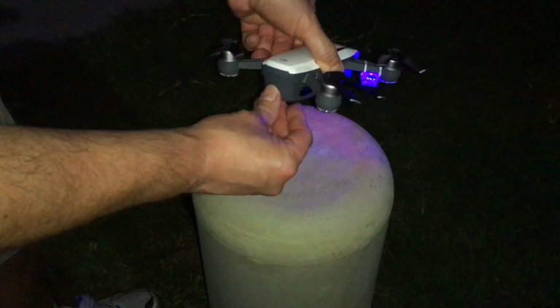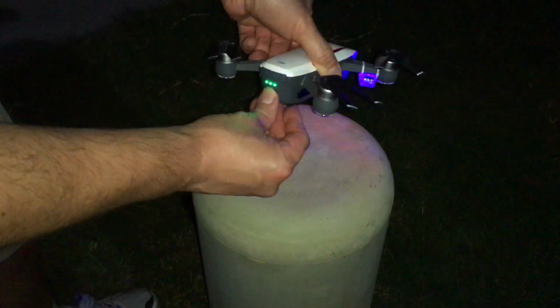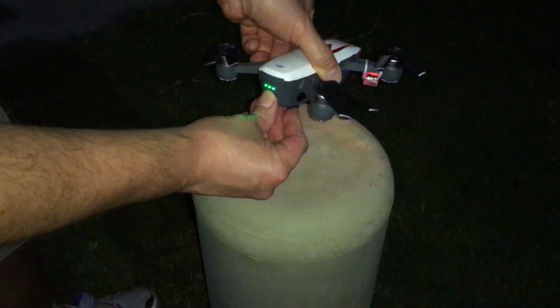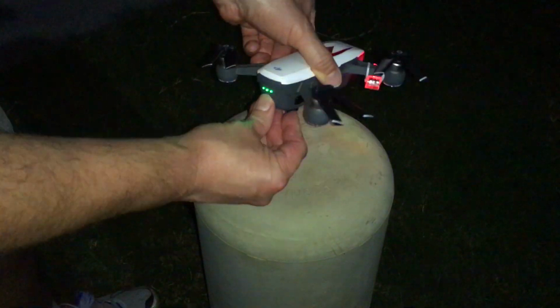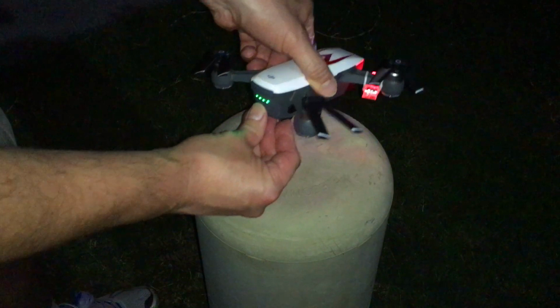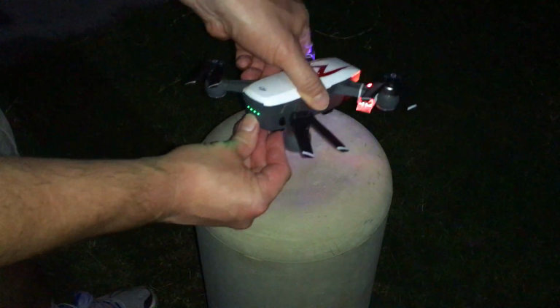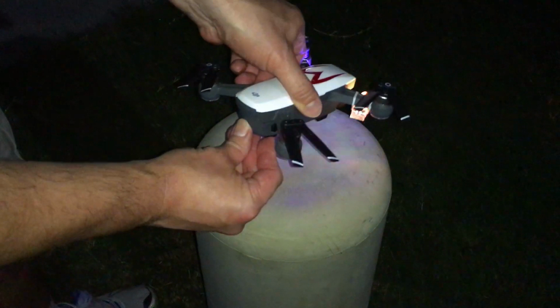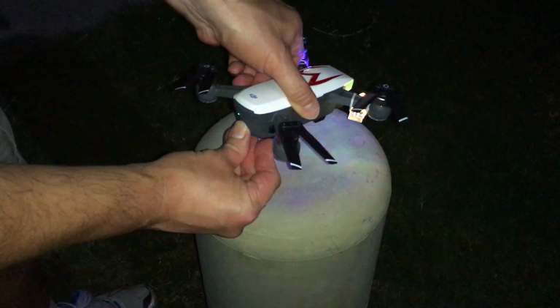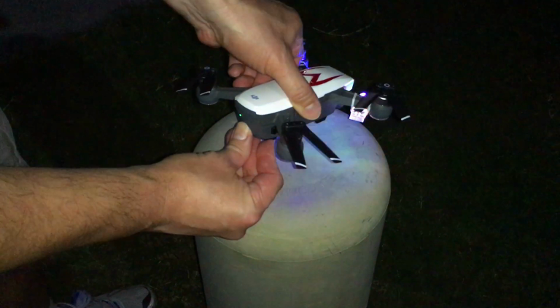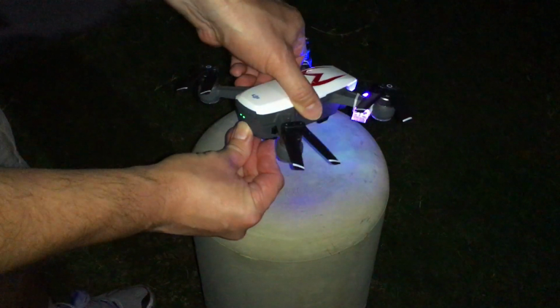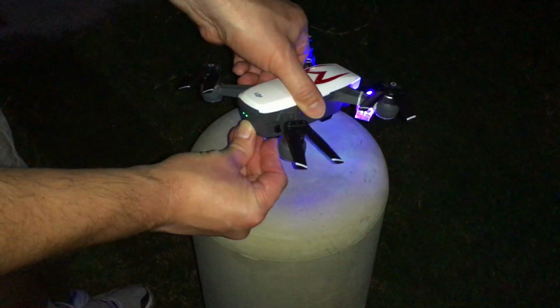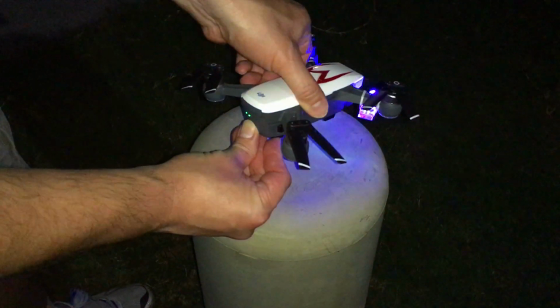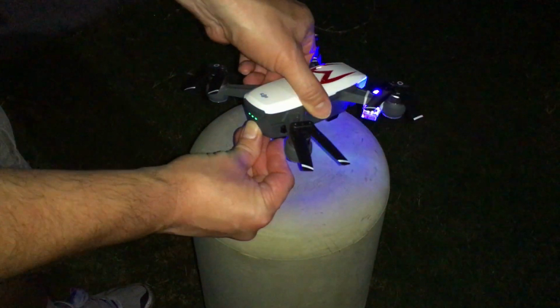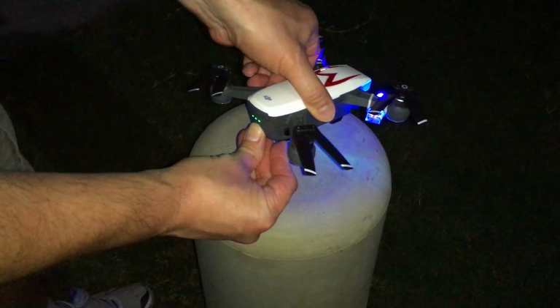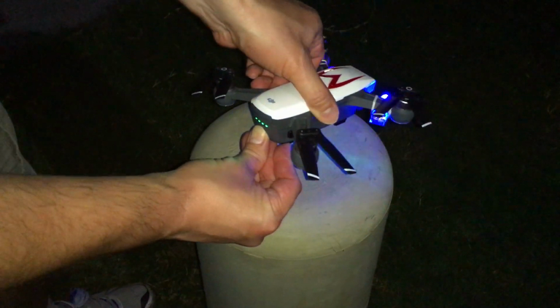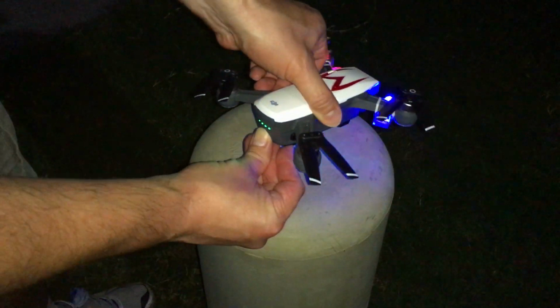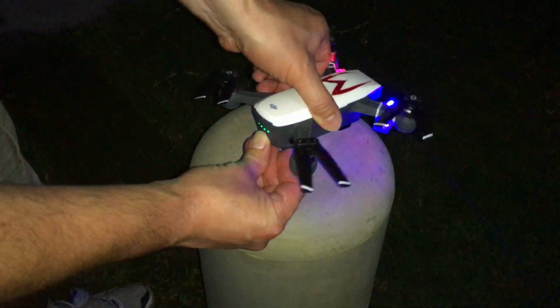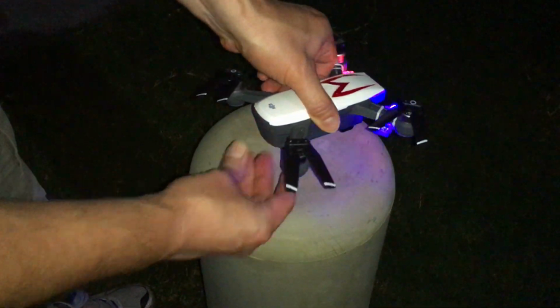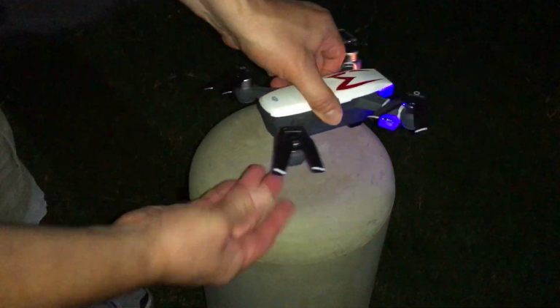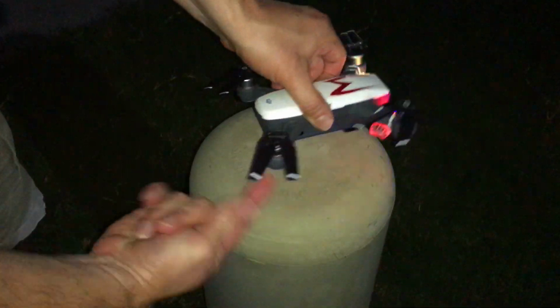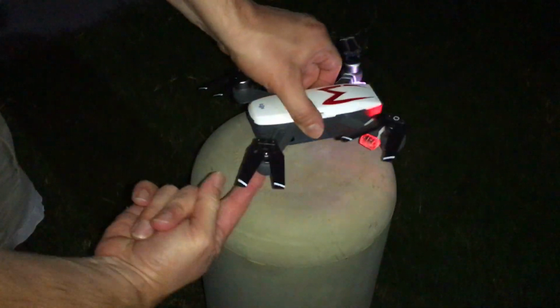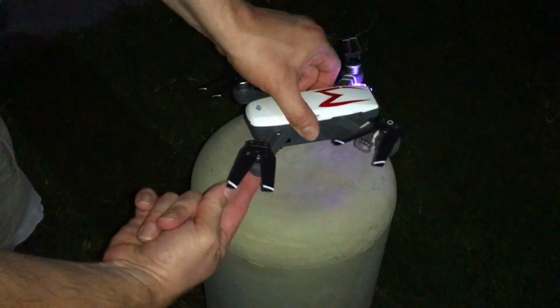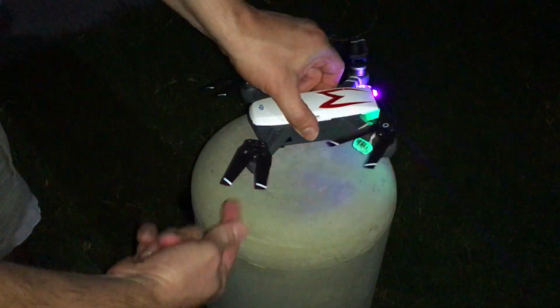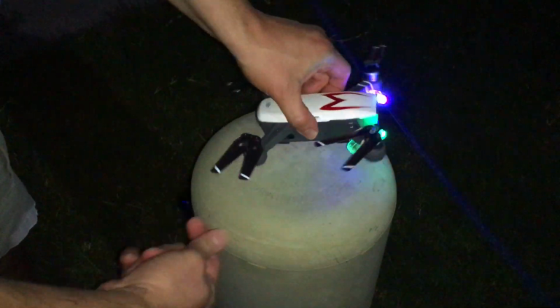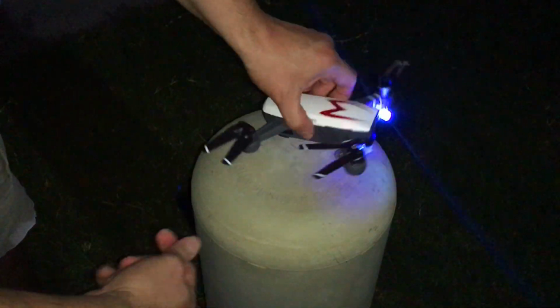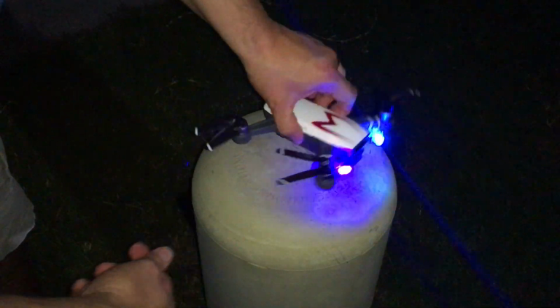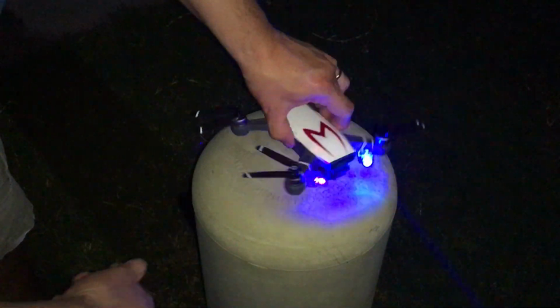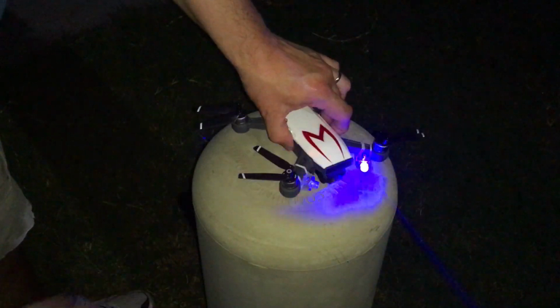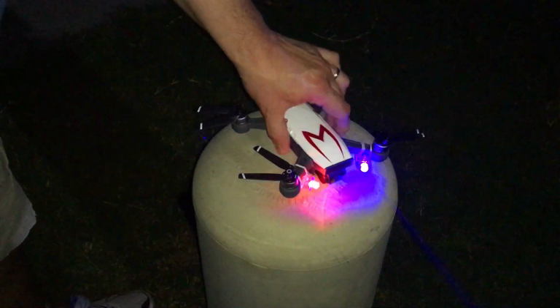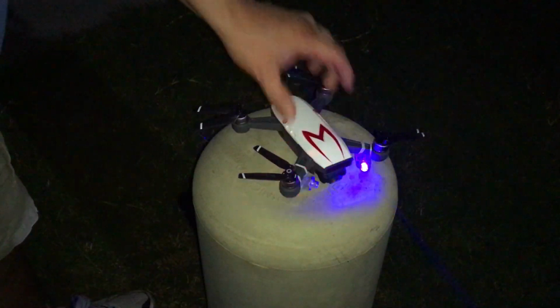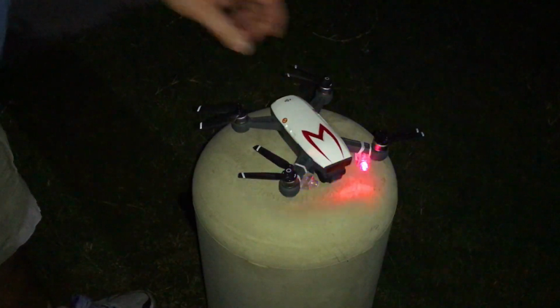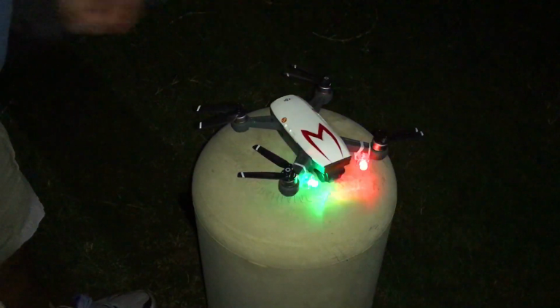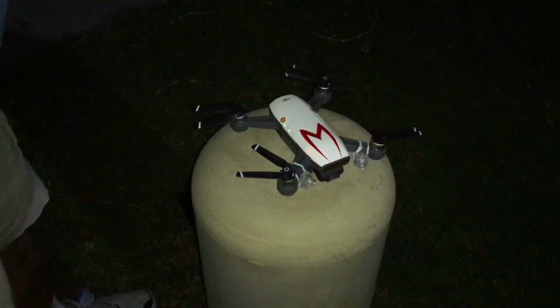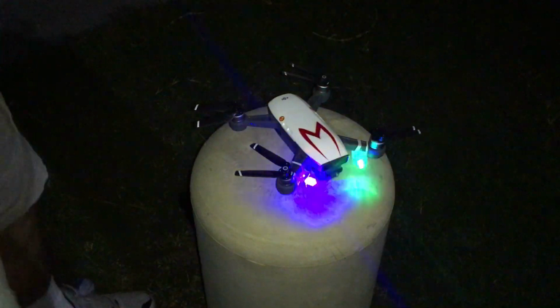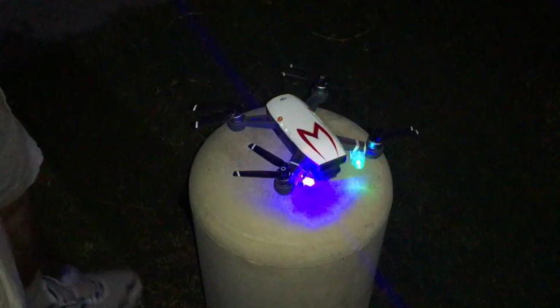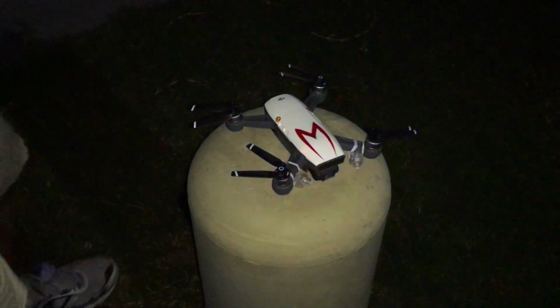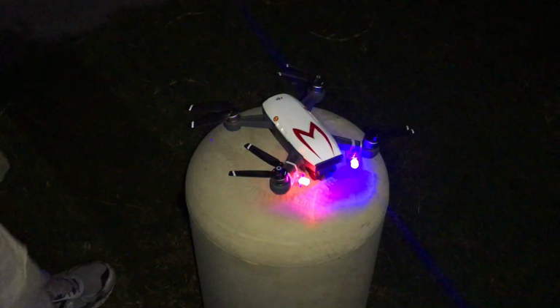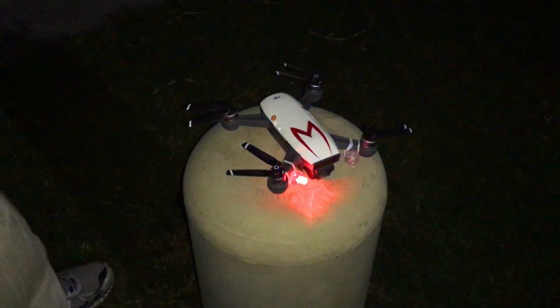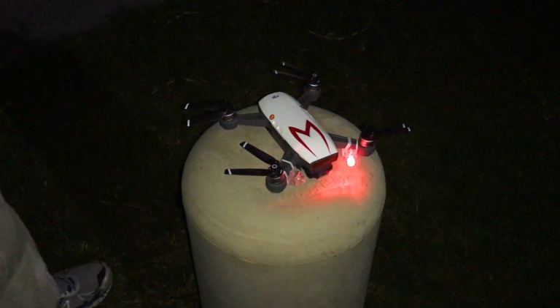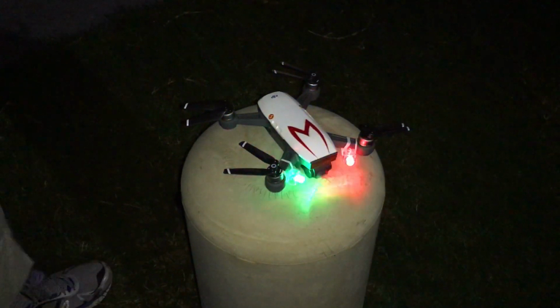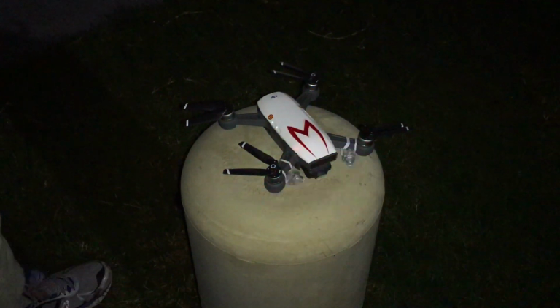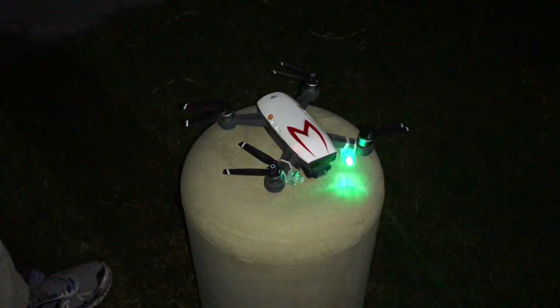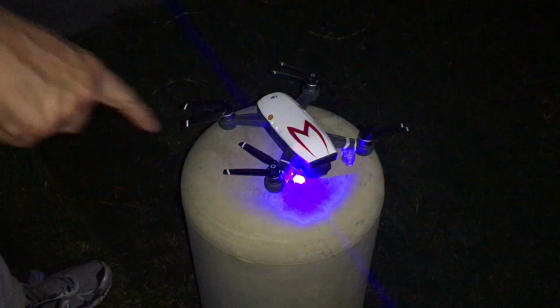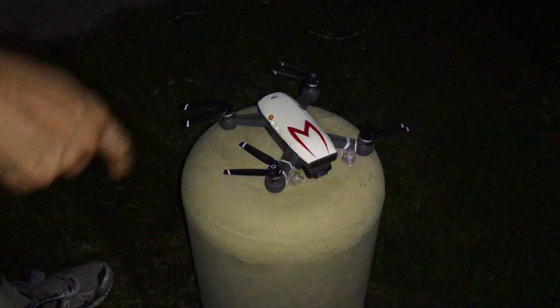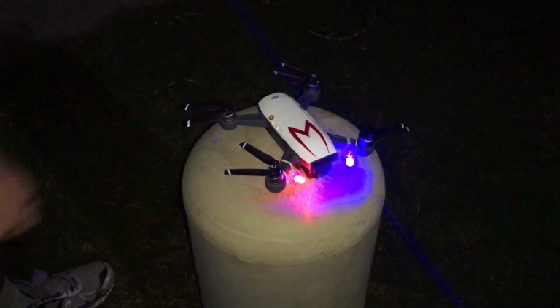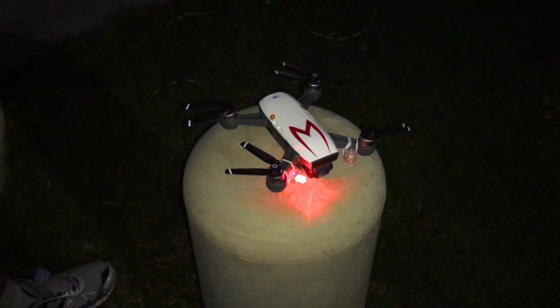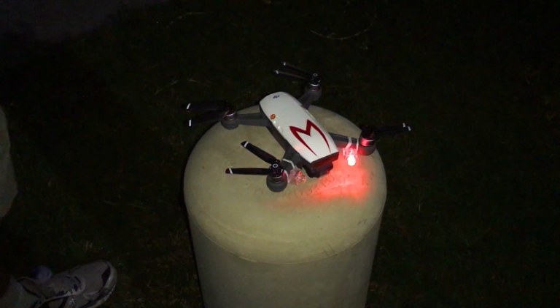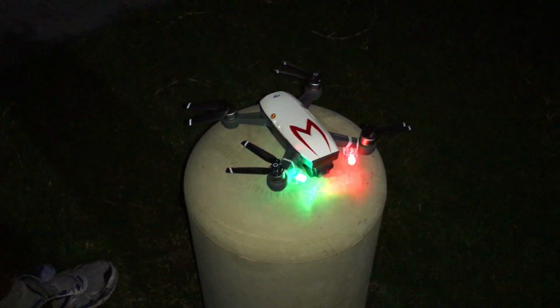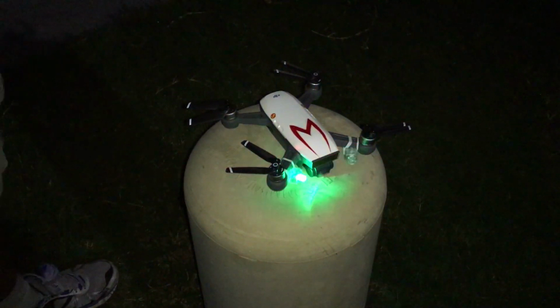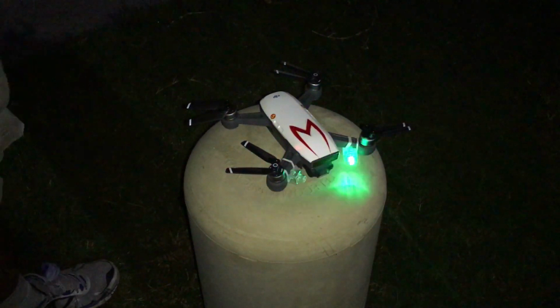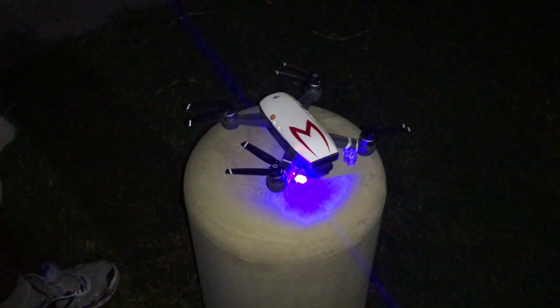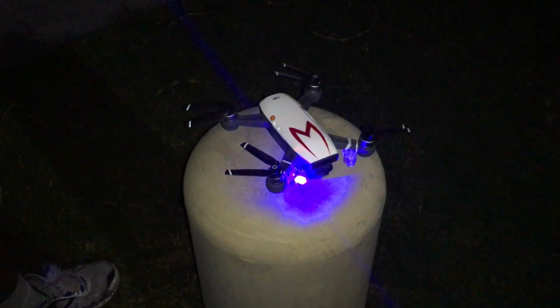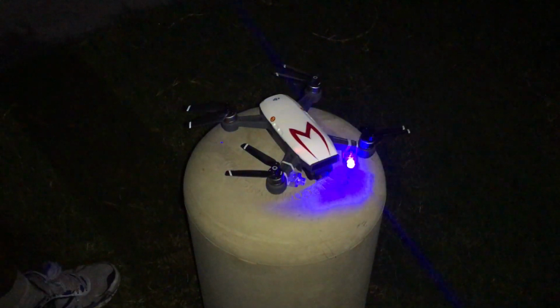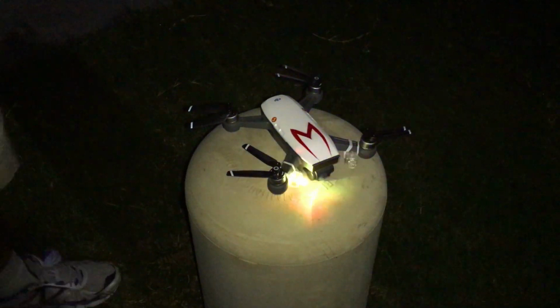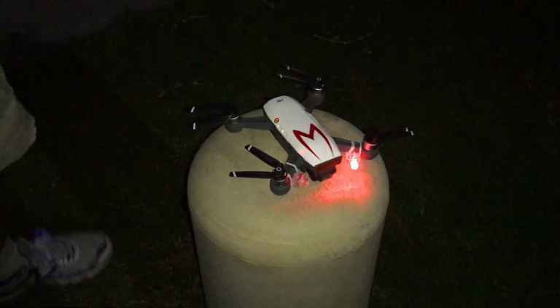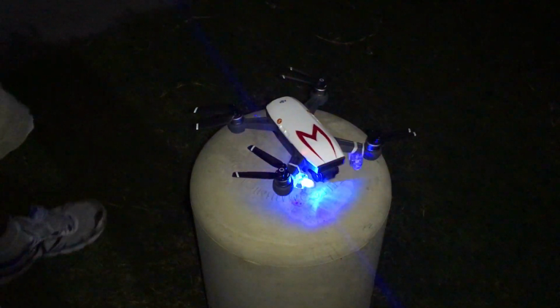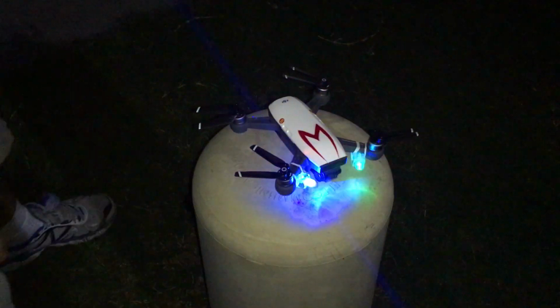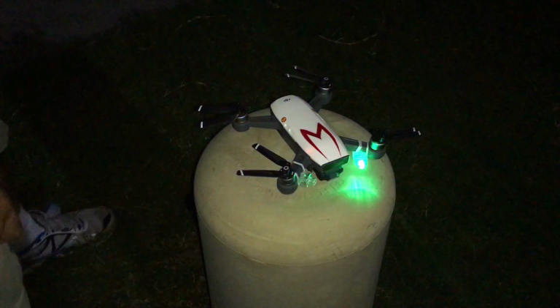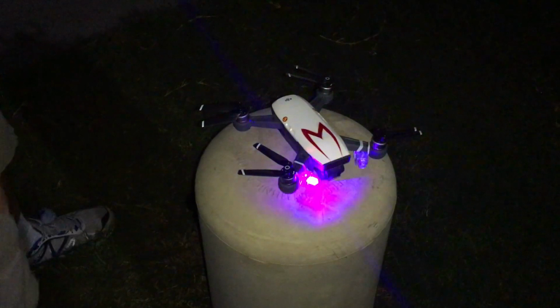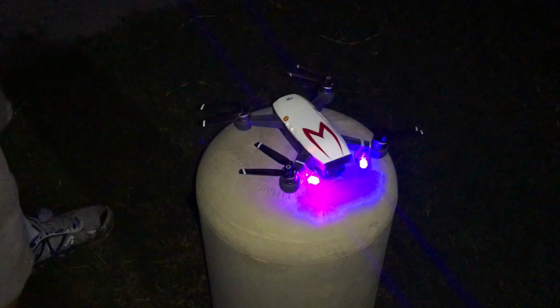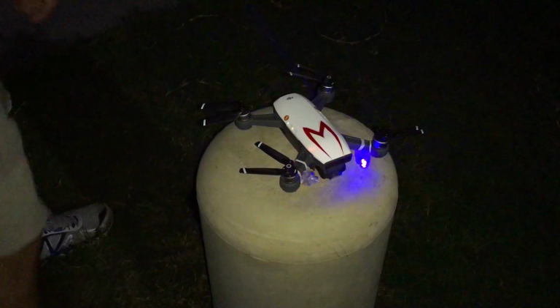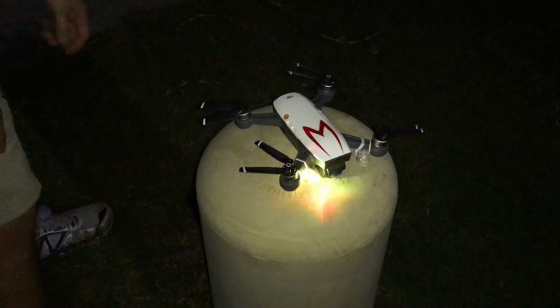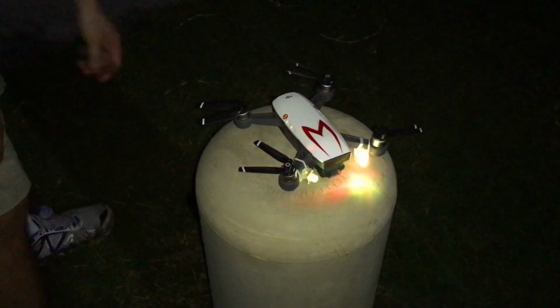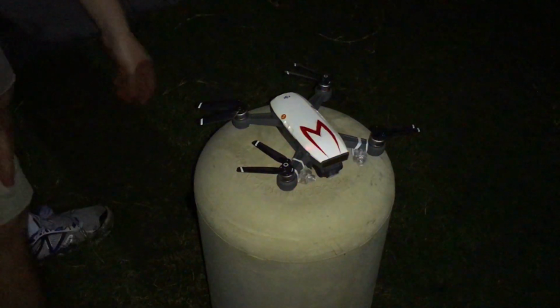These really help with orientation, and they look really cool when they fly. Let's take a look.